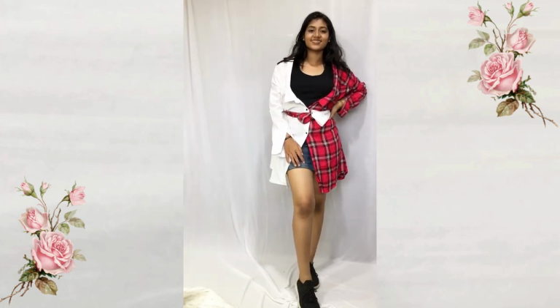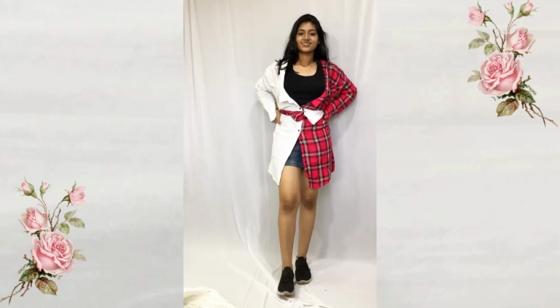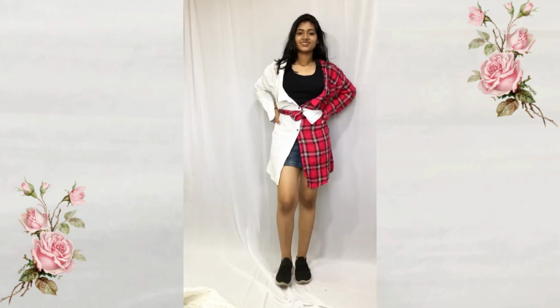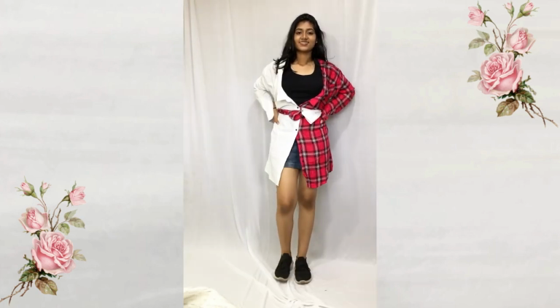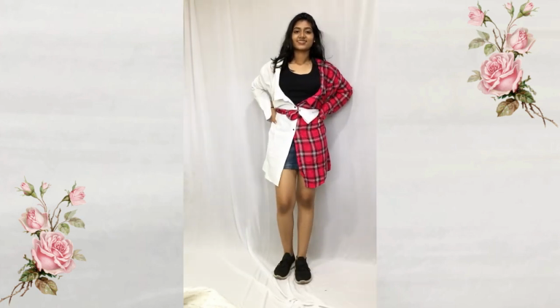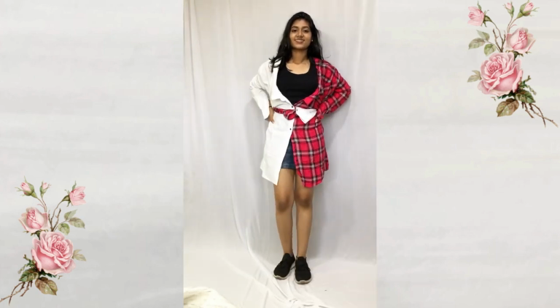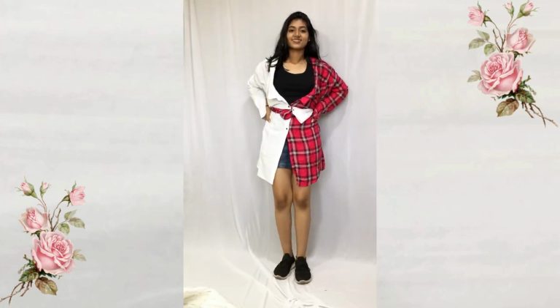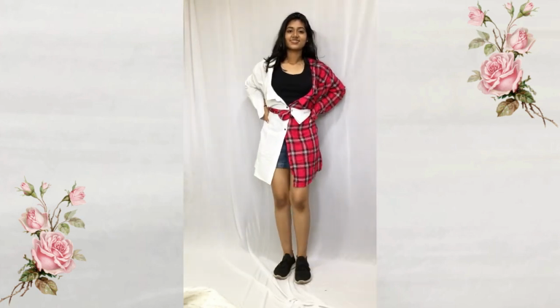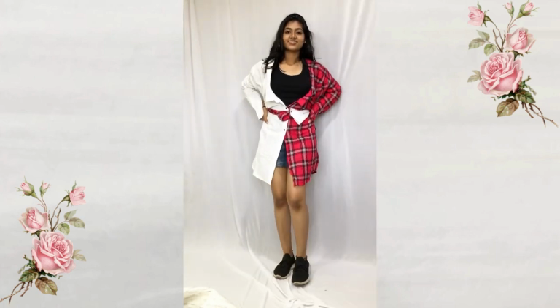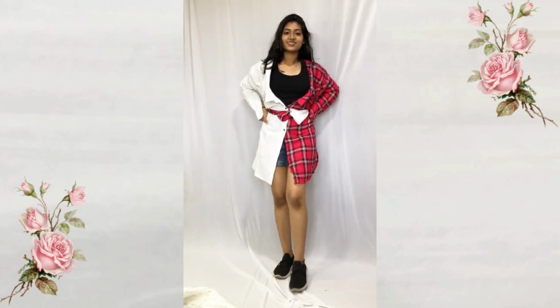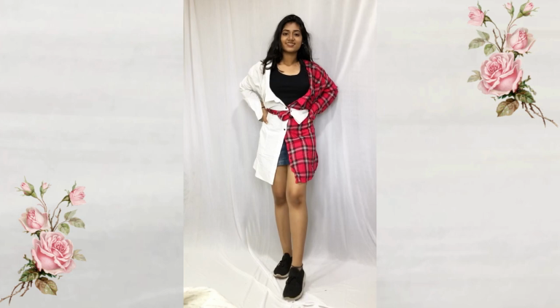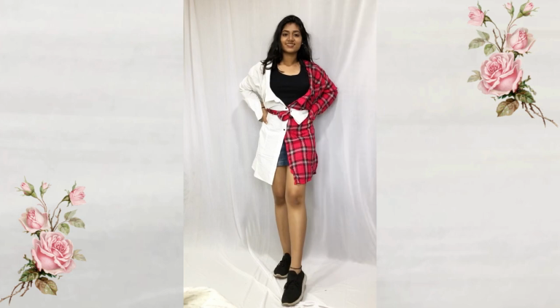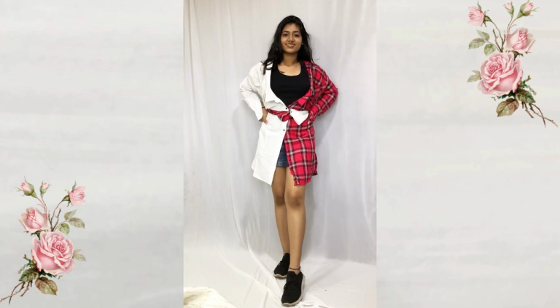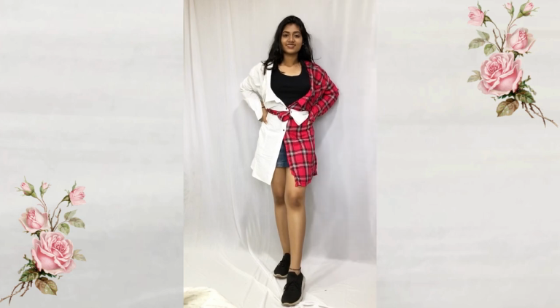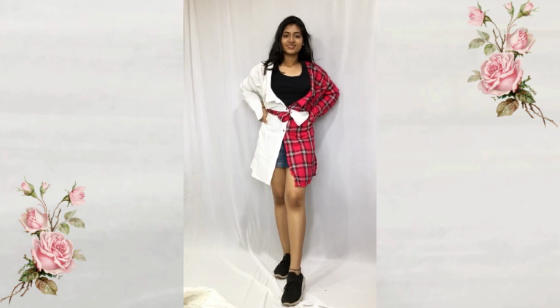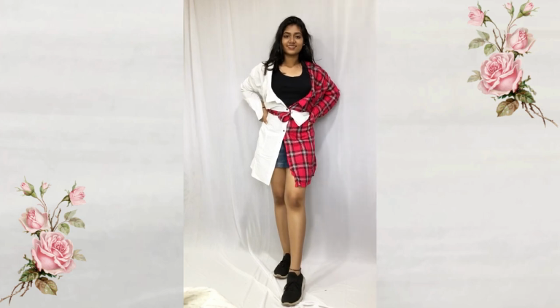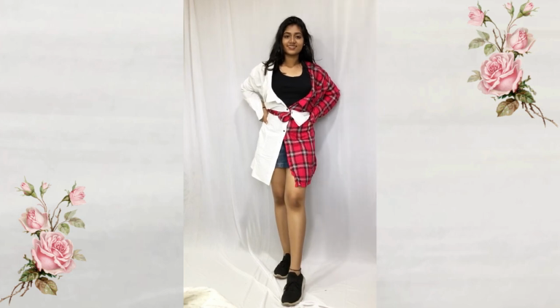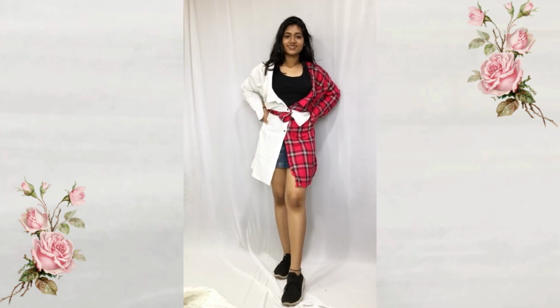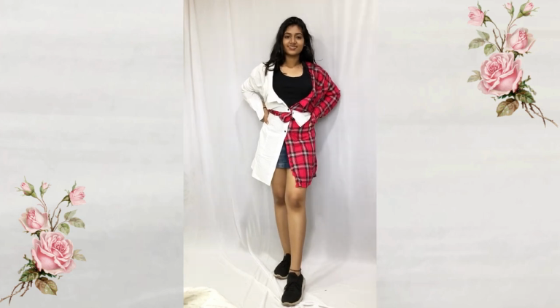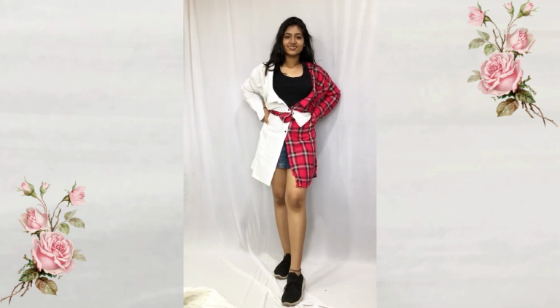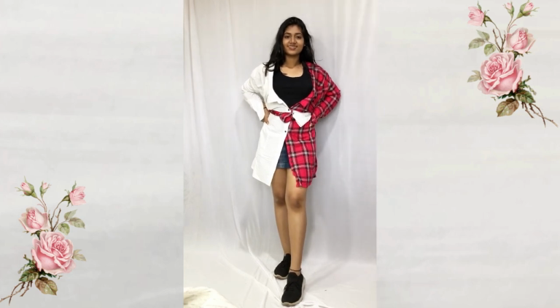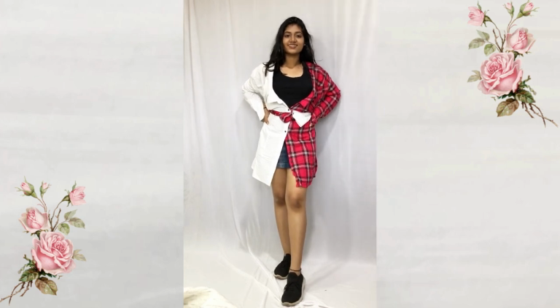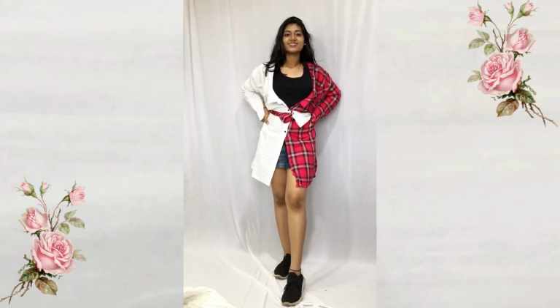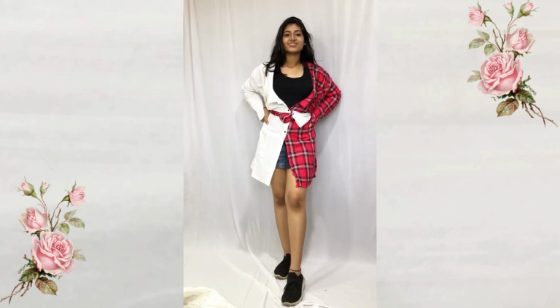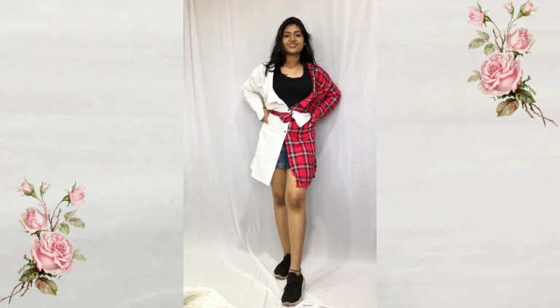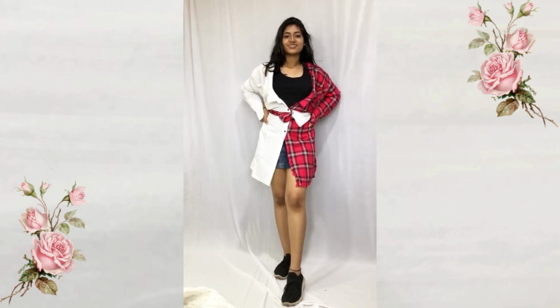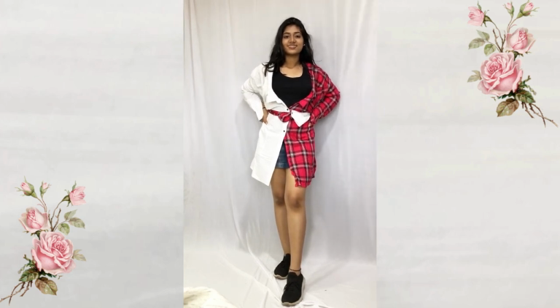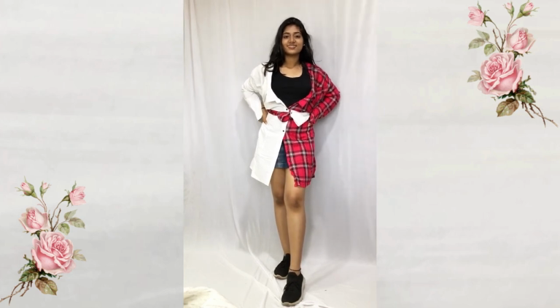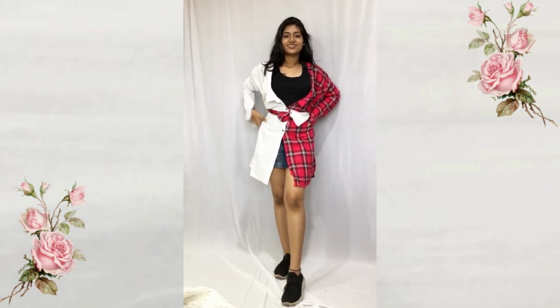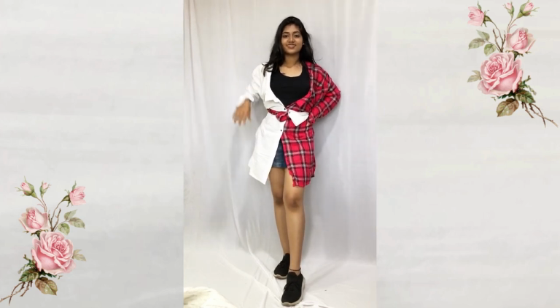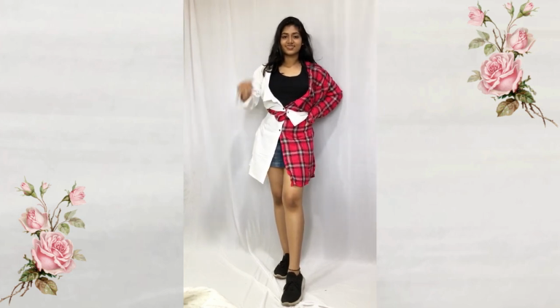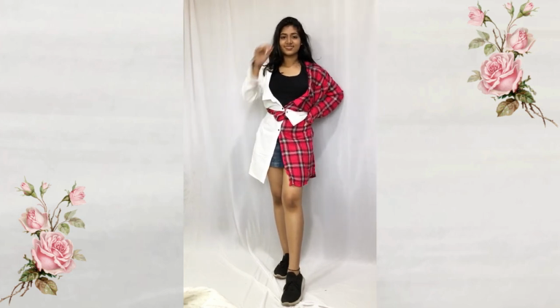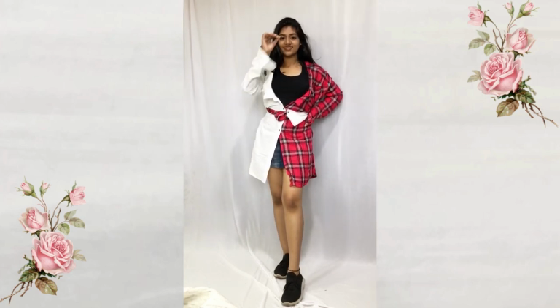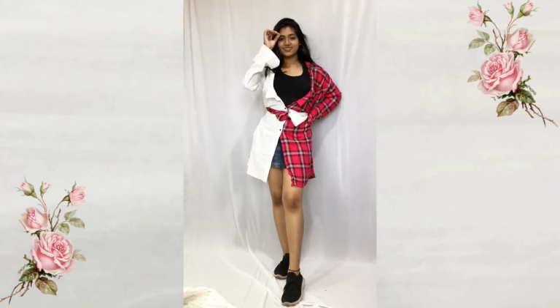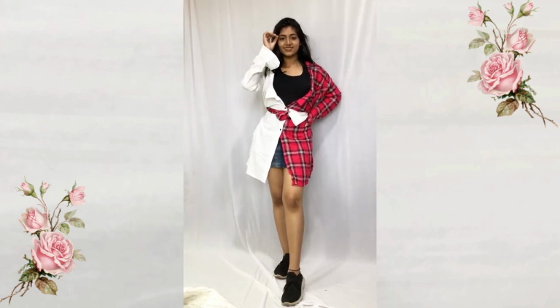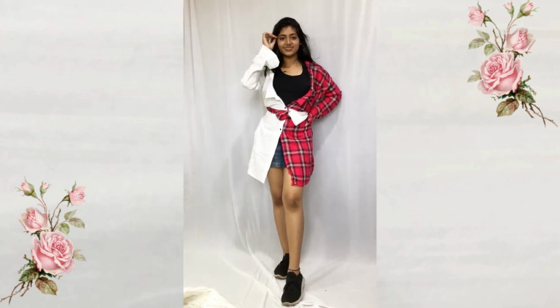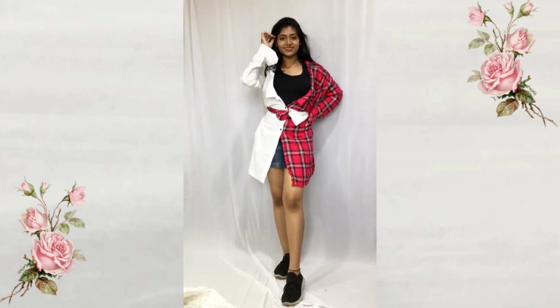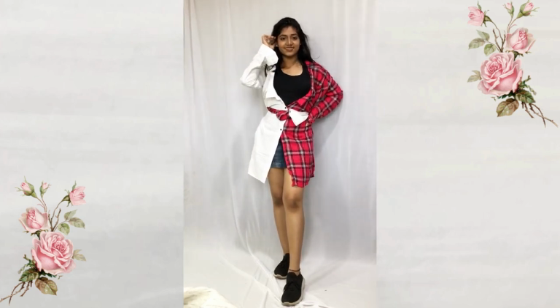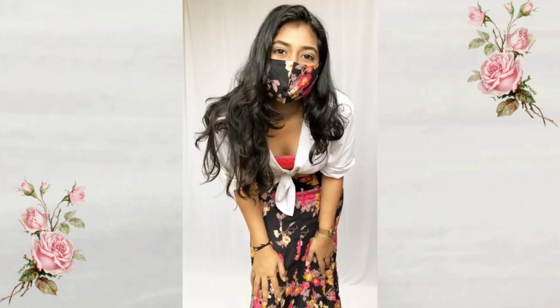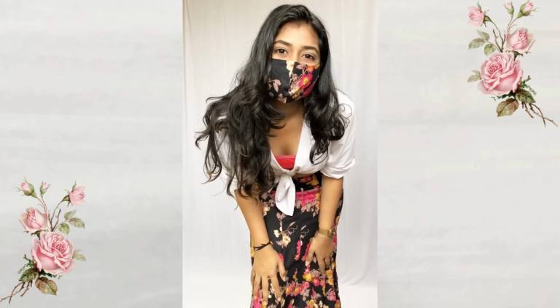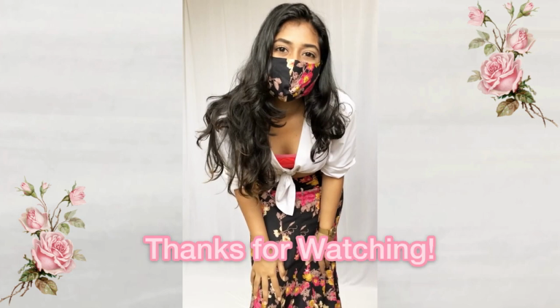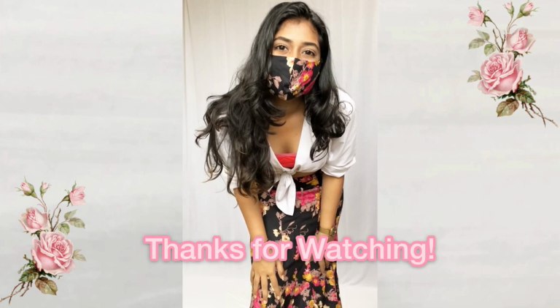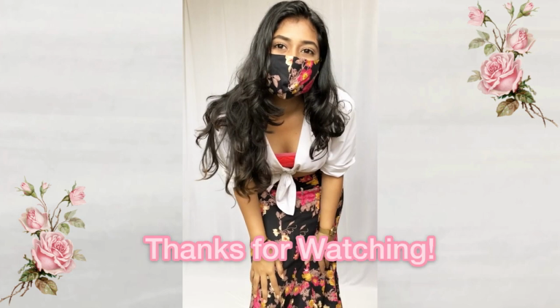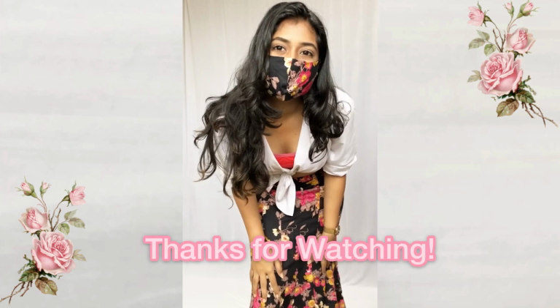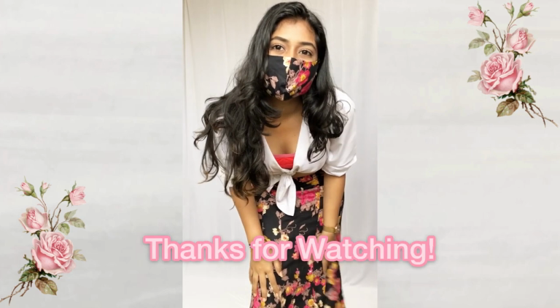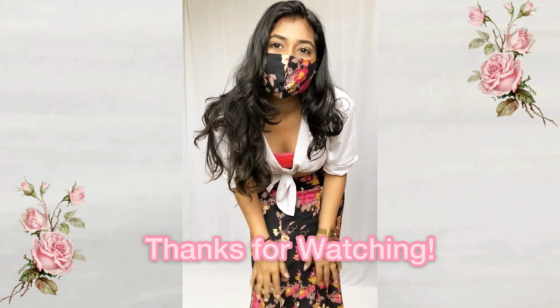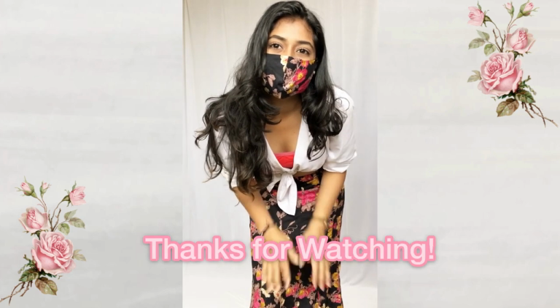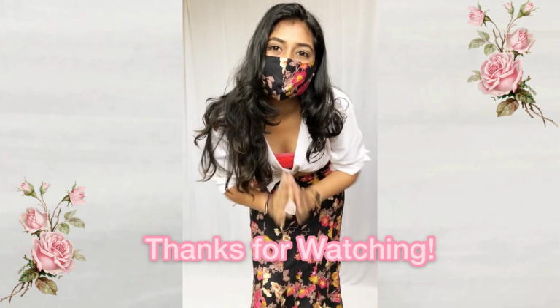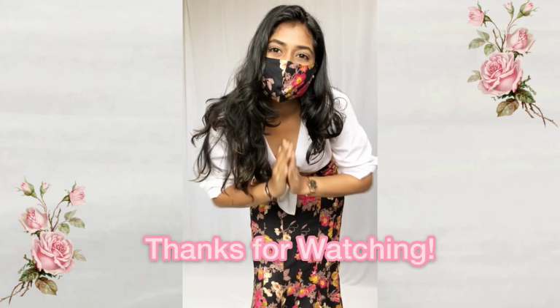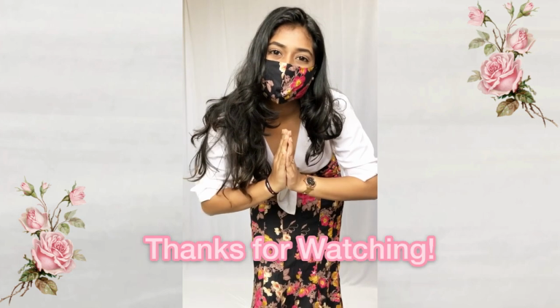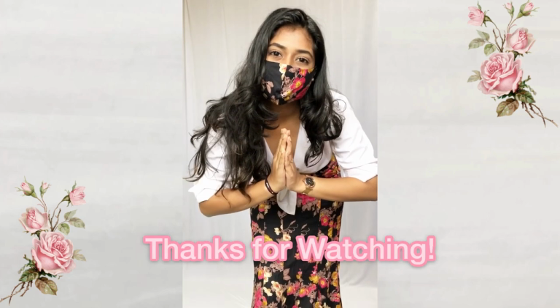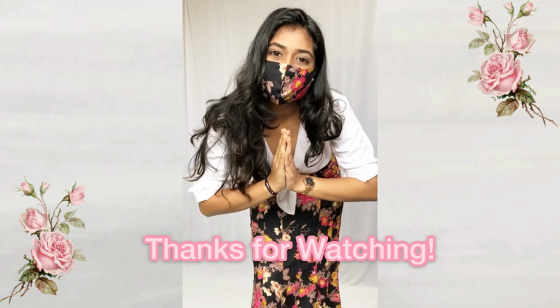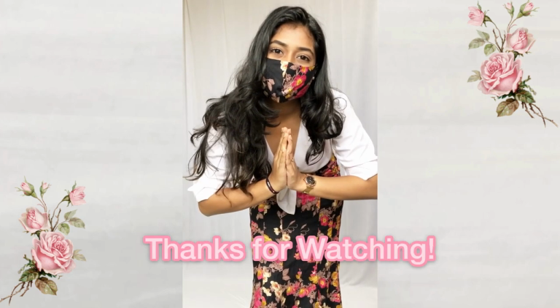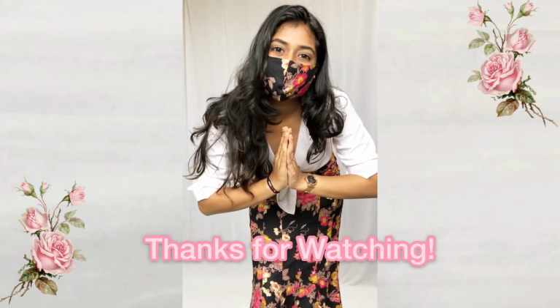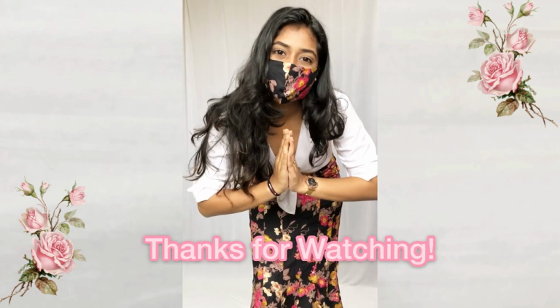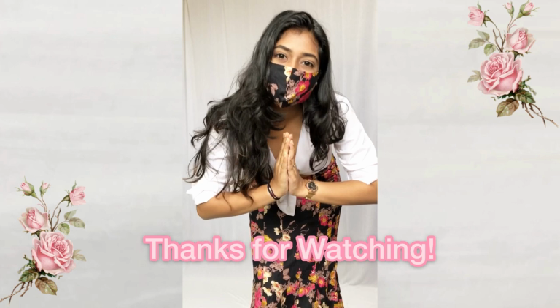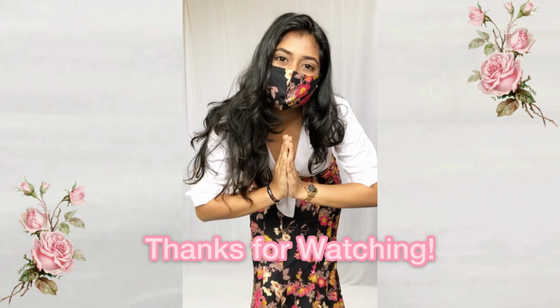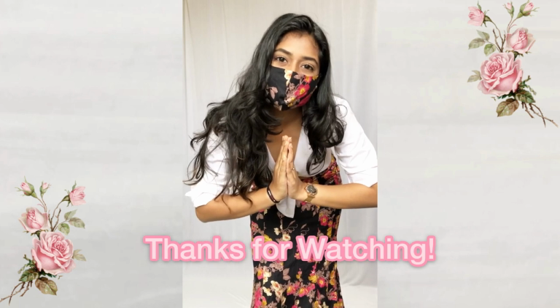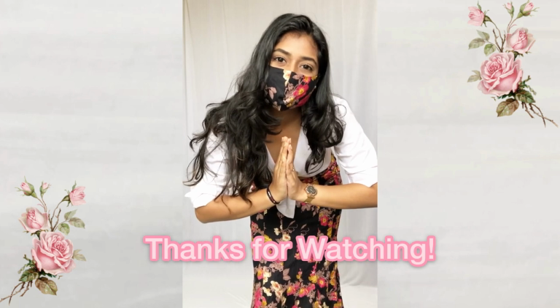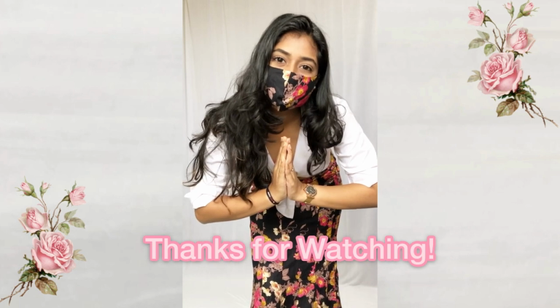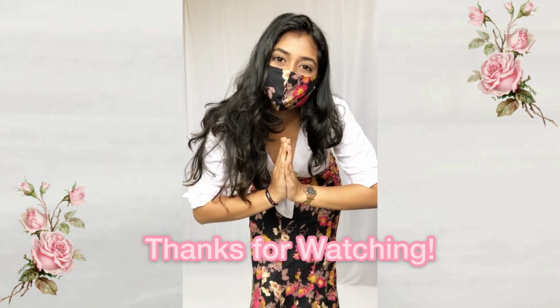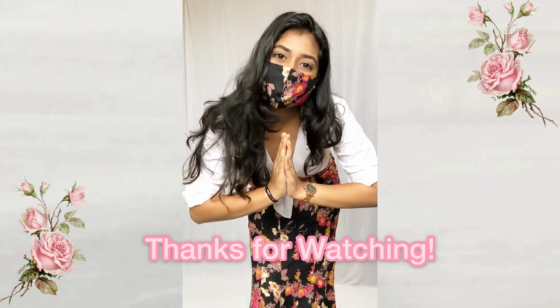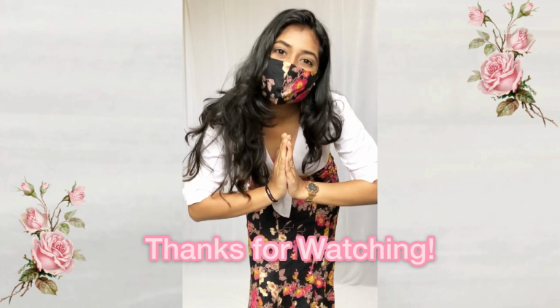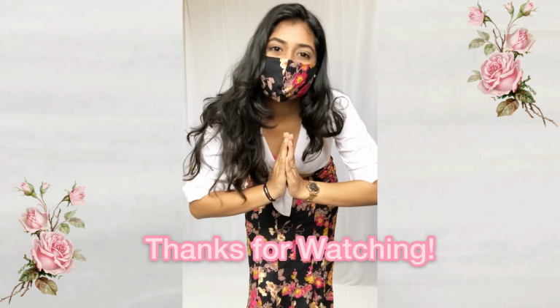Do let me know in the comments down below which look you liked. Thanks for watching — please like, share, and subscribe.